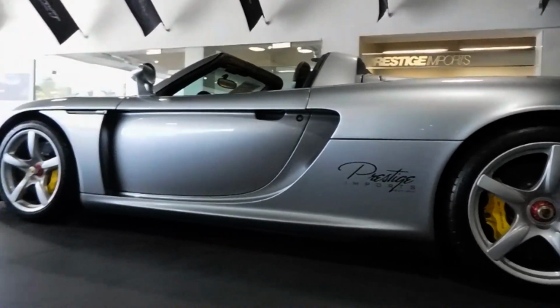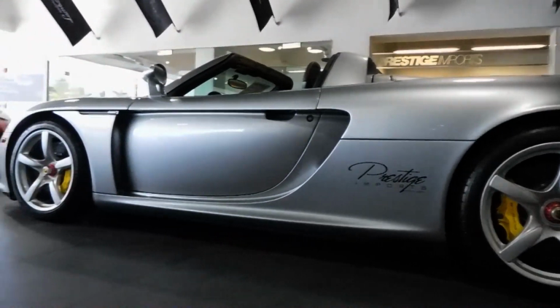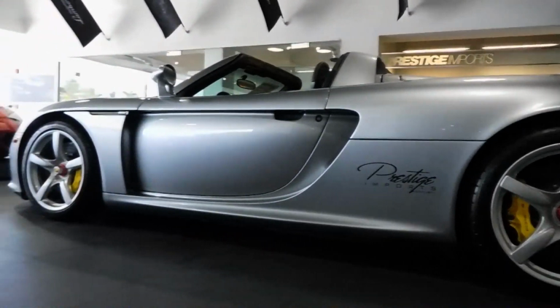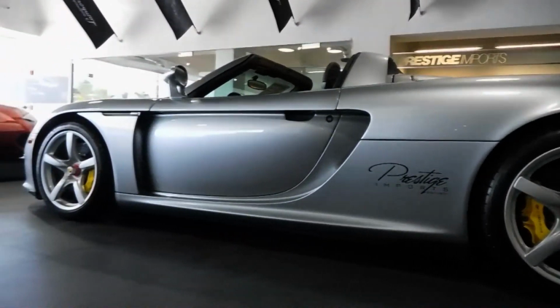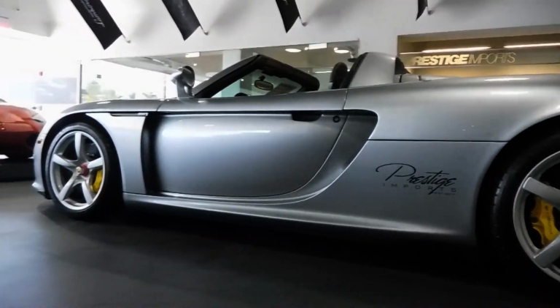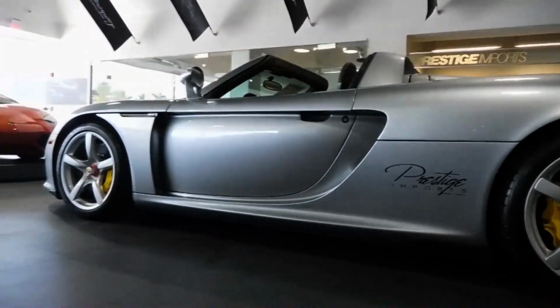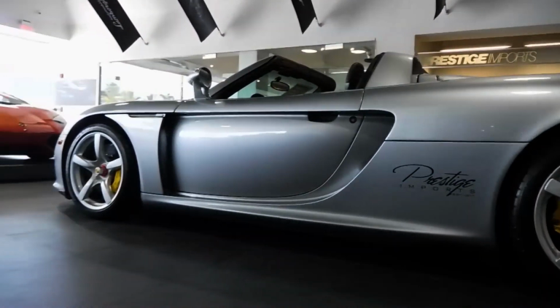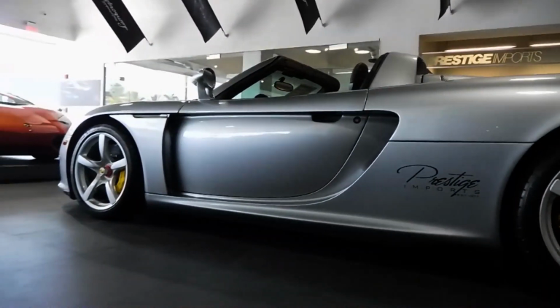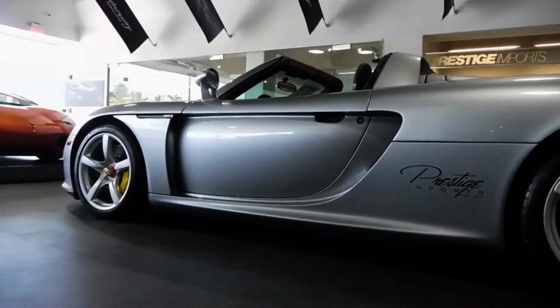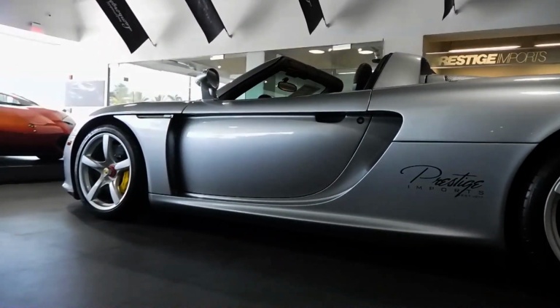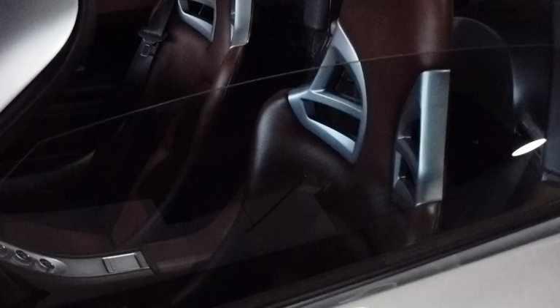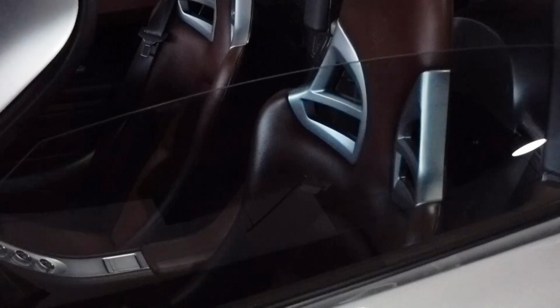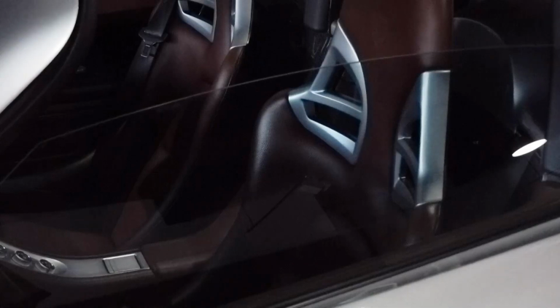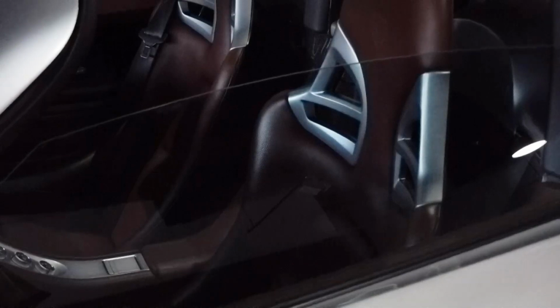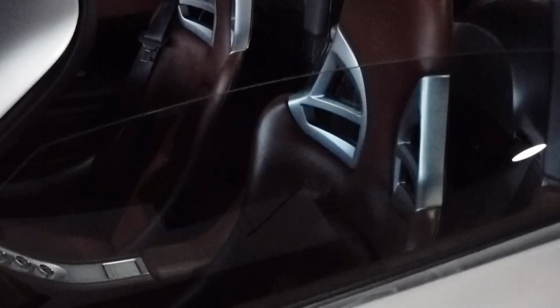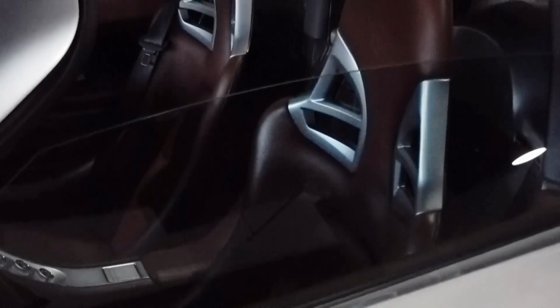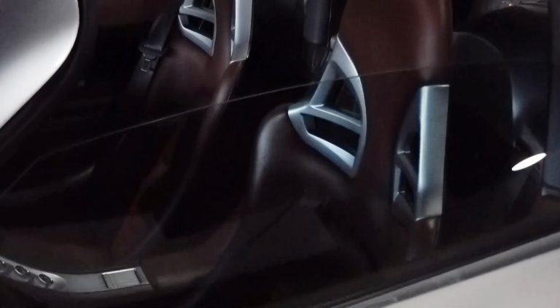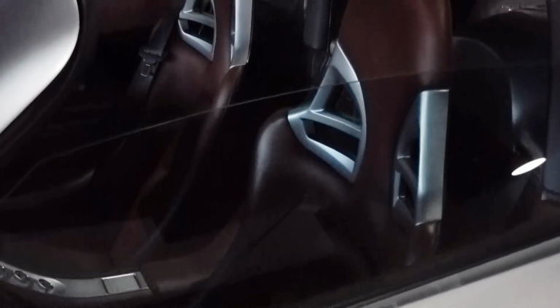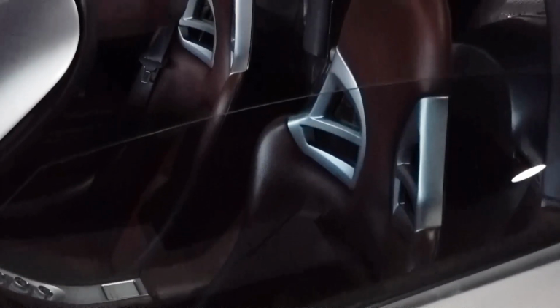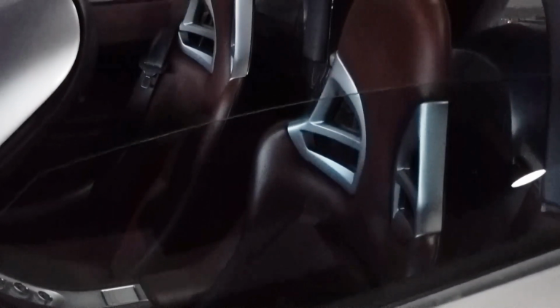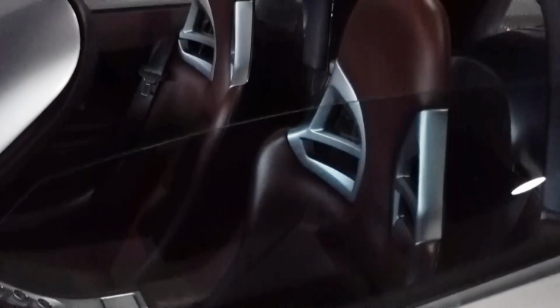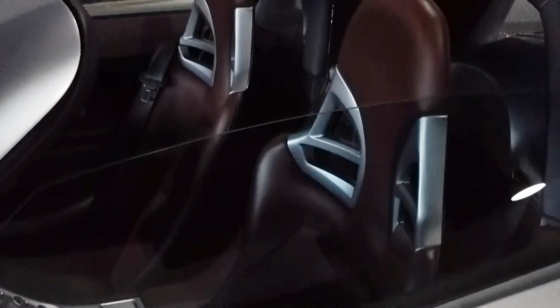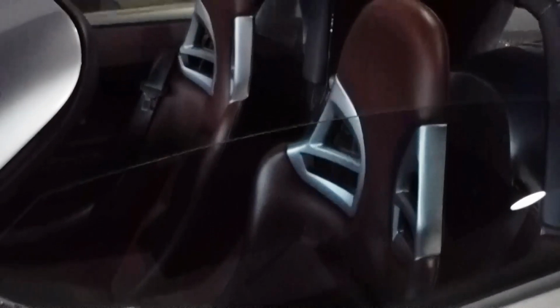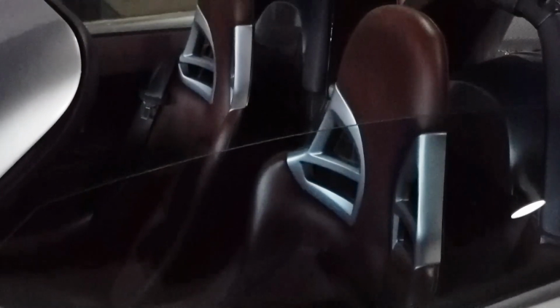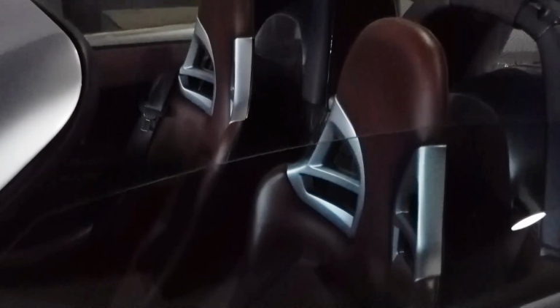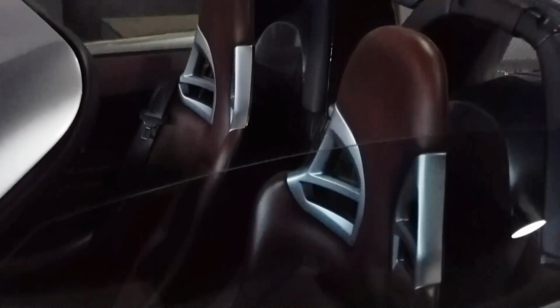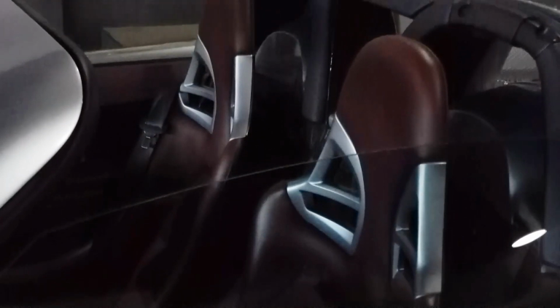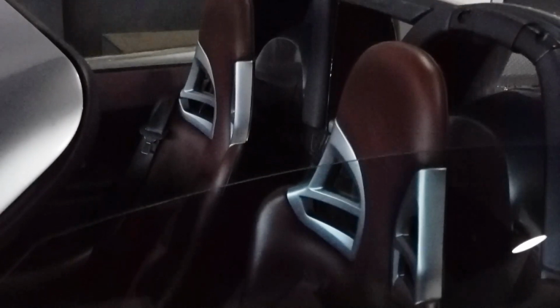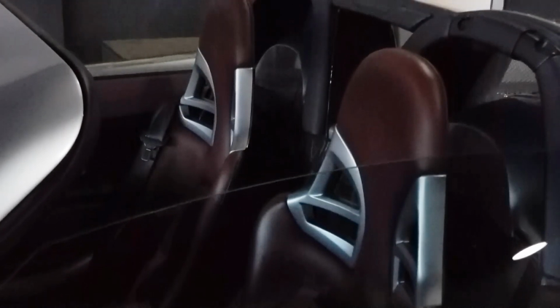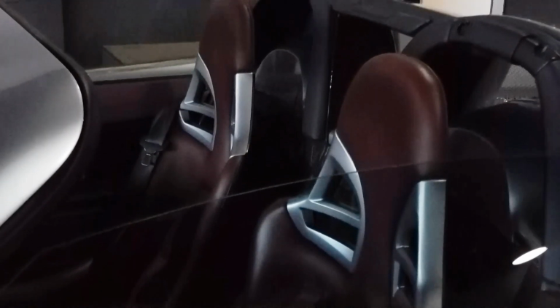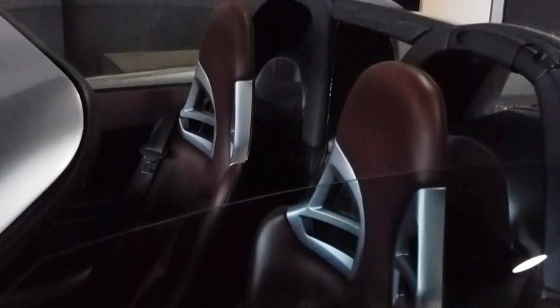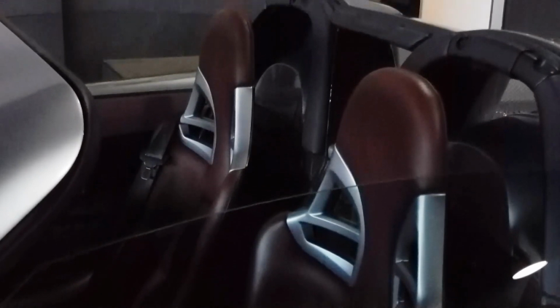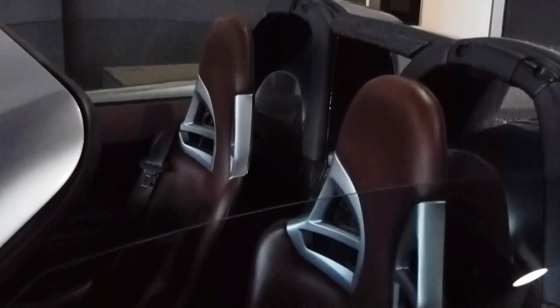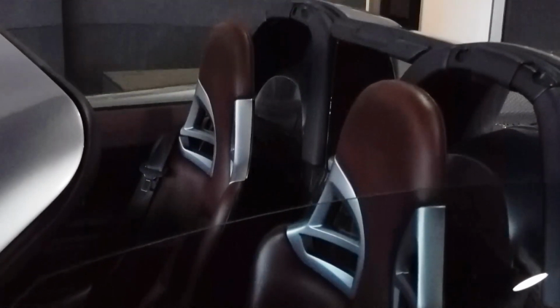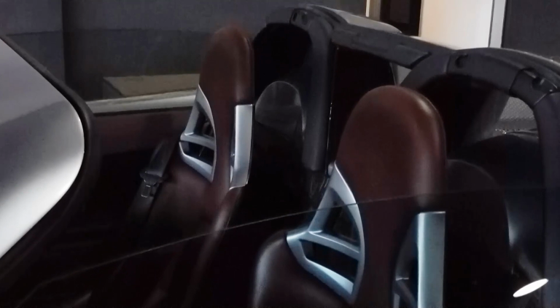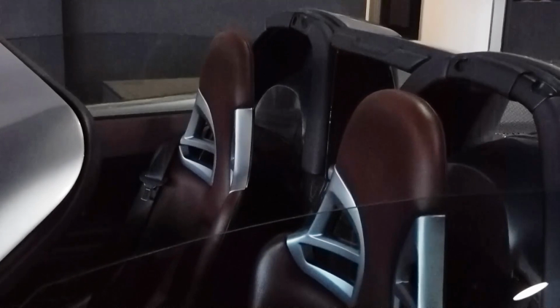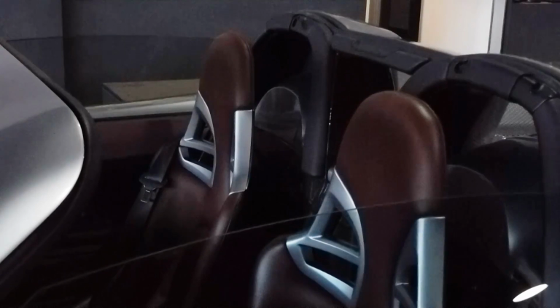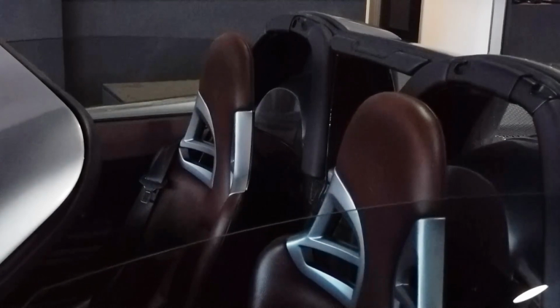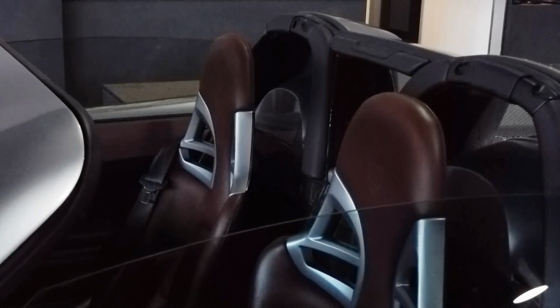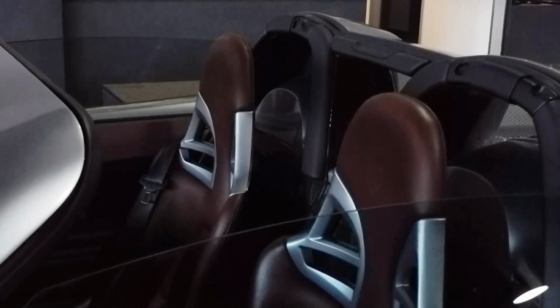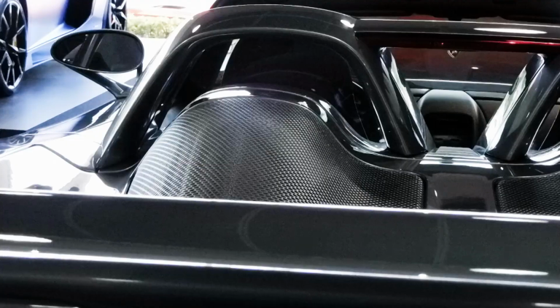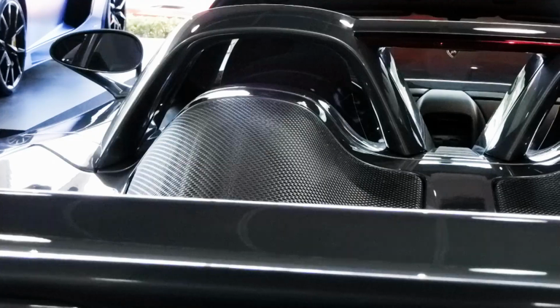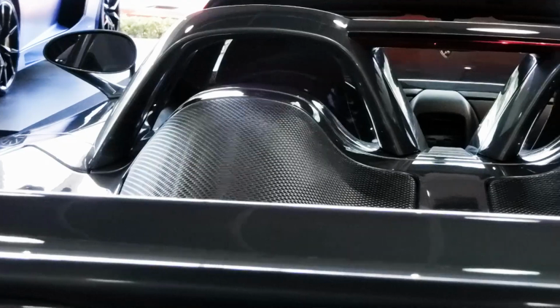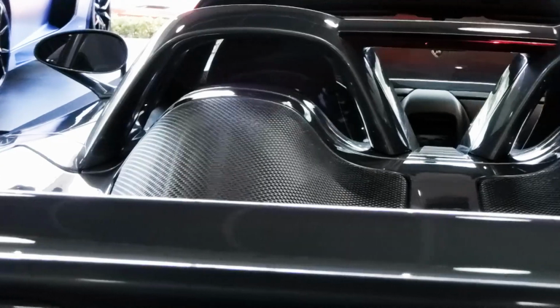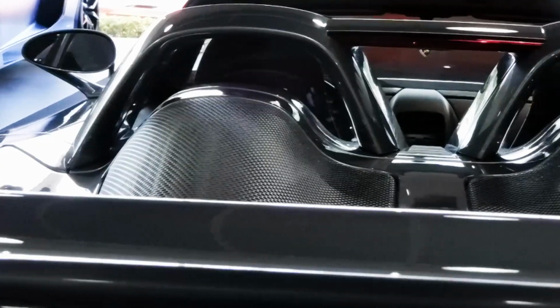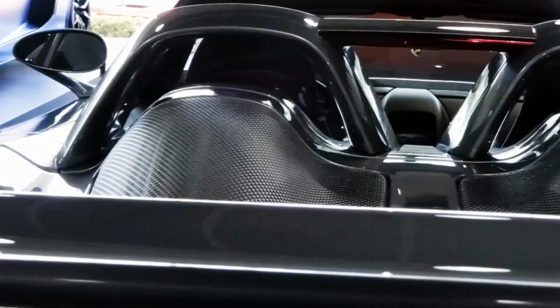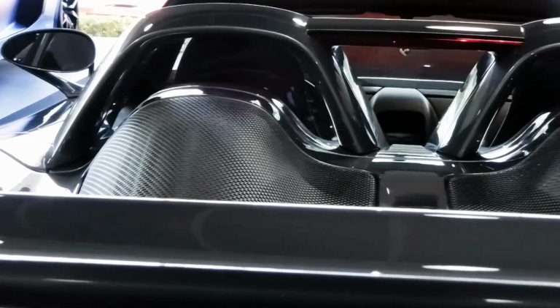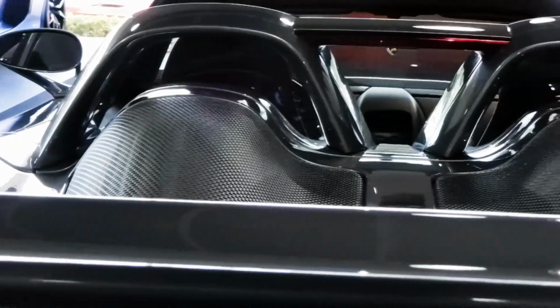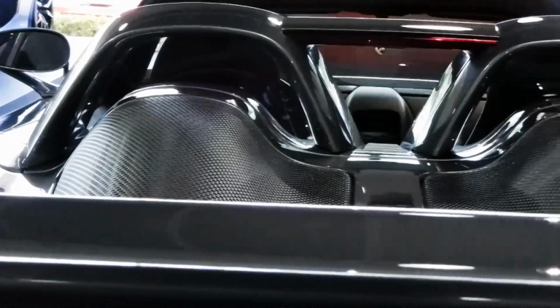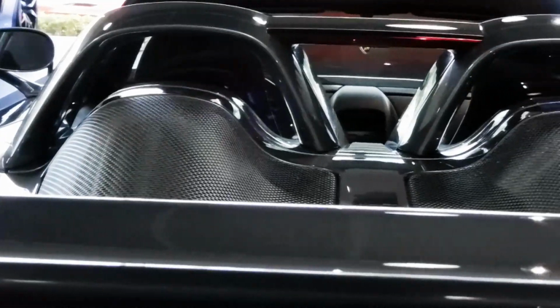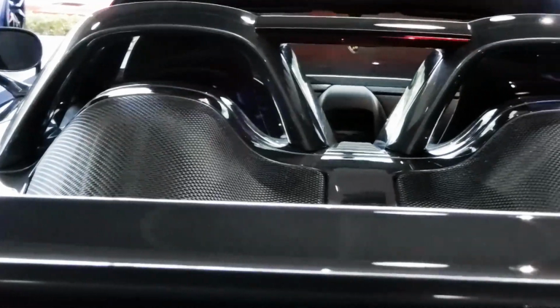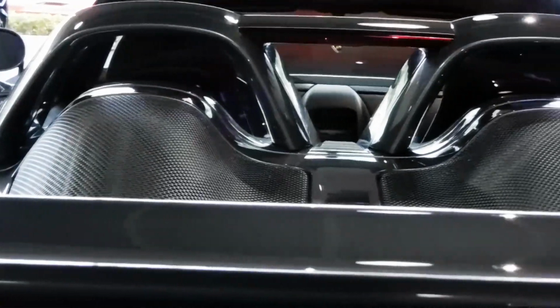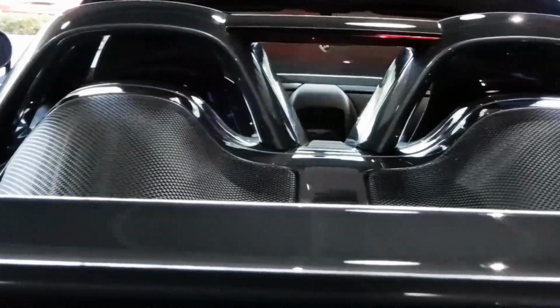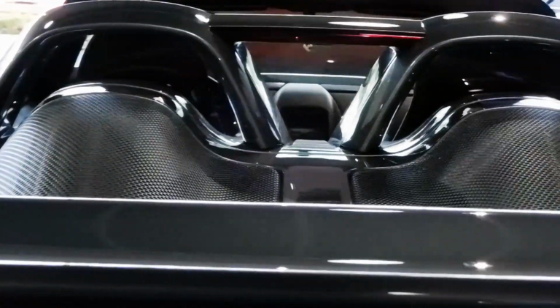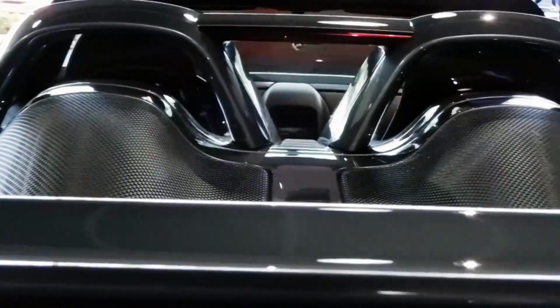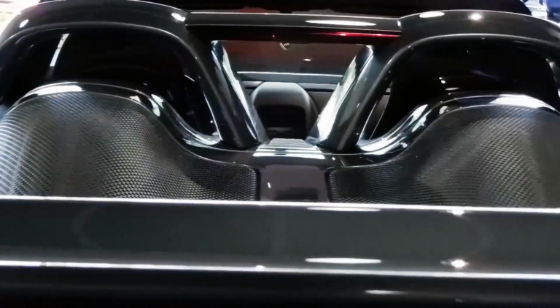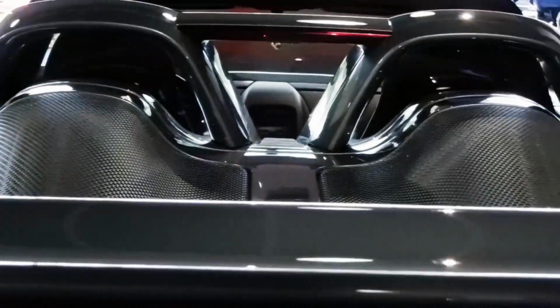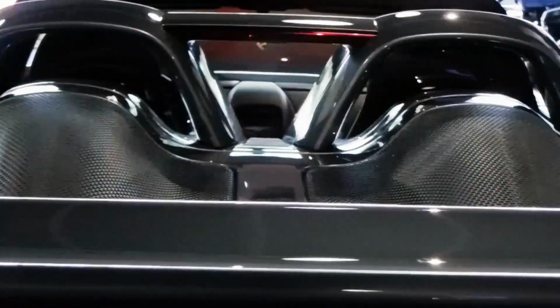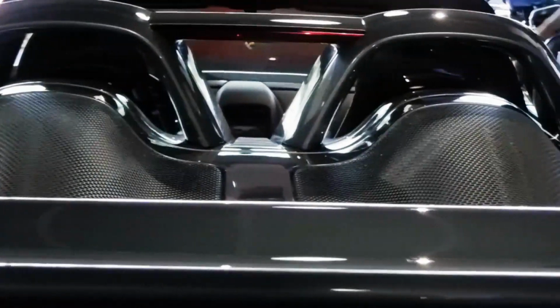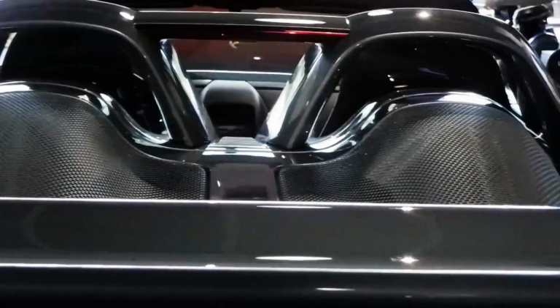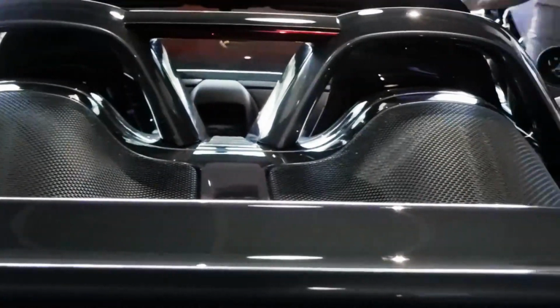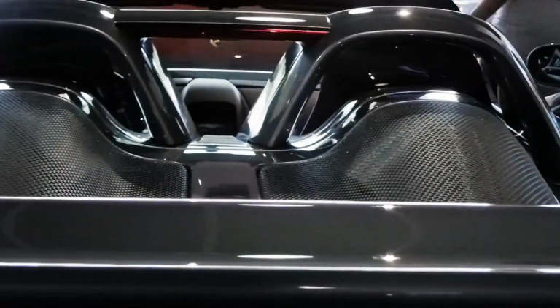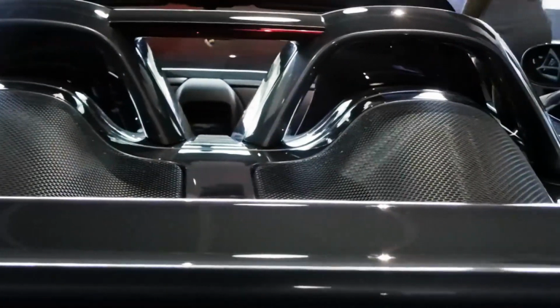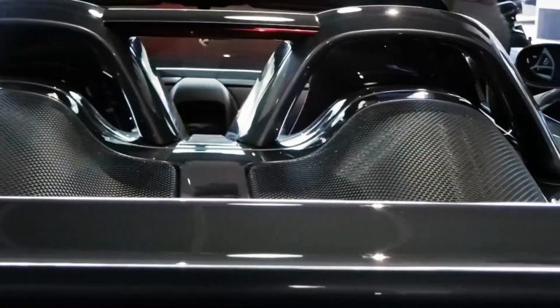Unfortunately, there is one huge disadvantage, and this is that there's not much space for the passengers and cargo, since the engine is essentially located where the back seat would be.